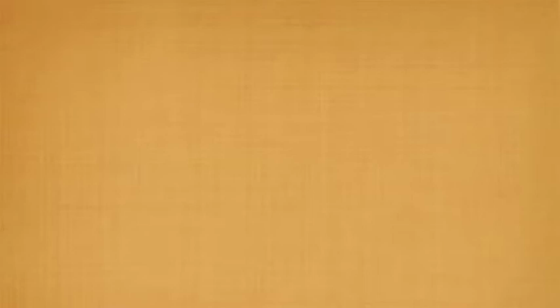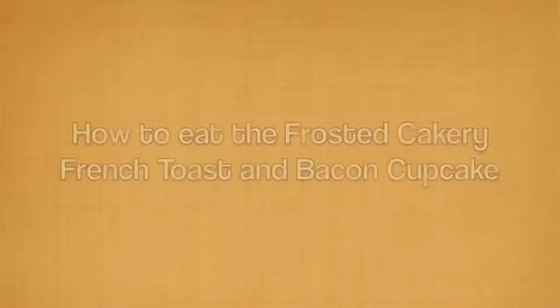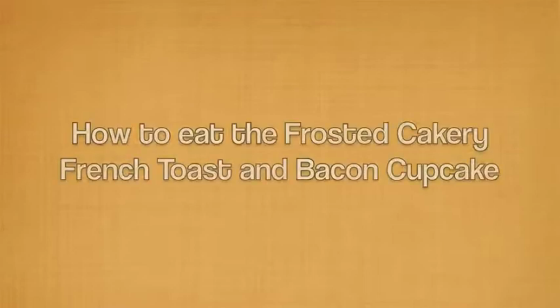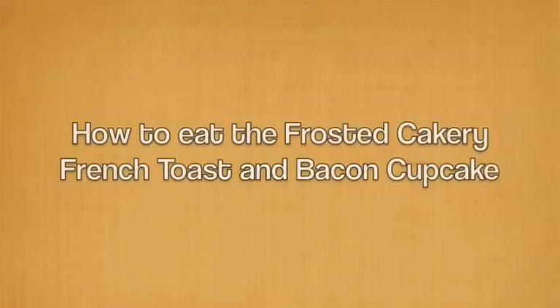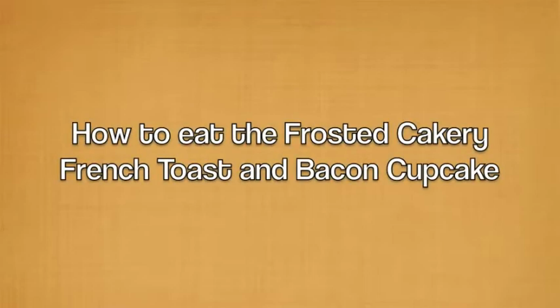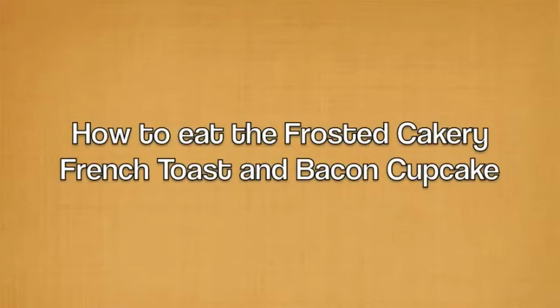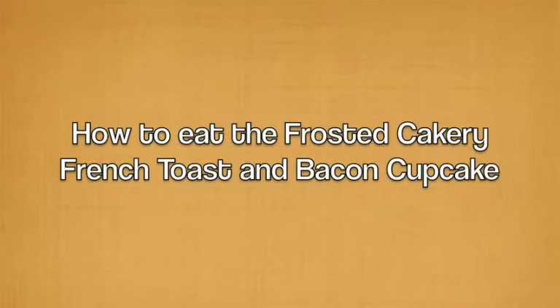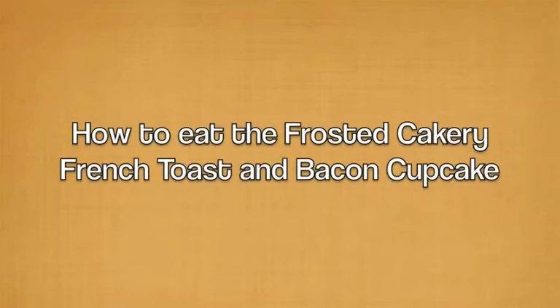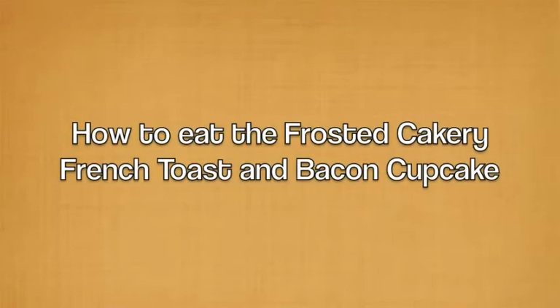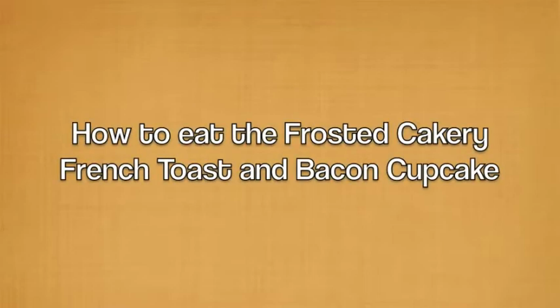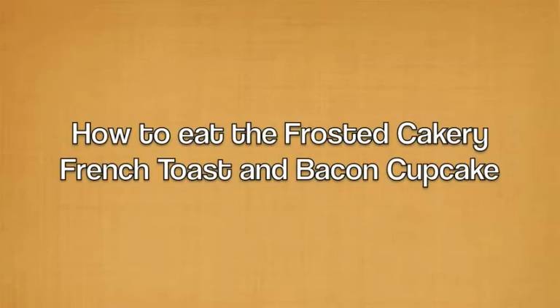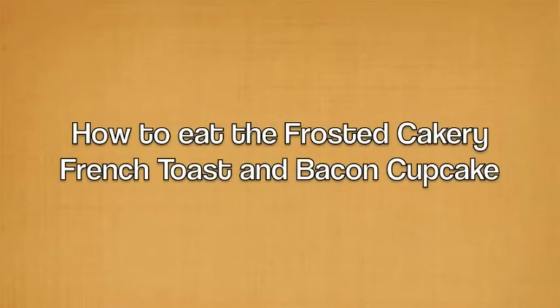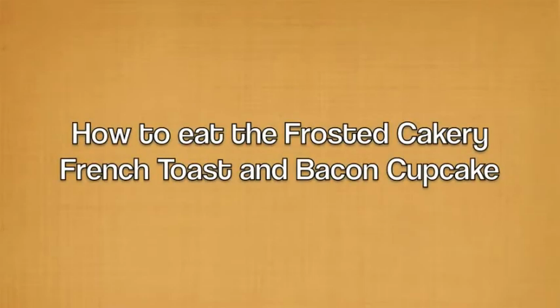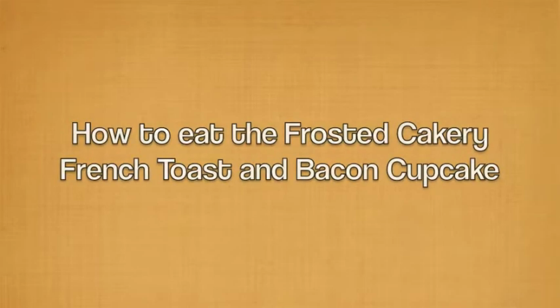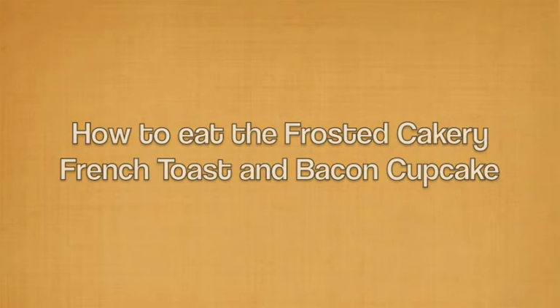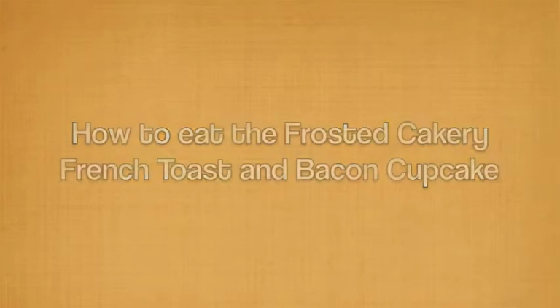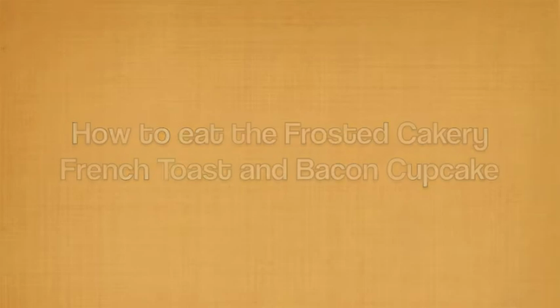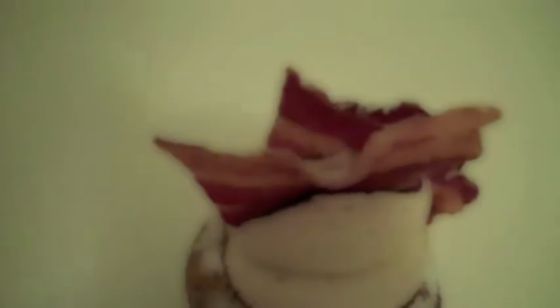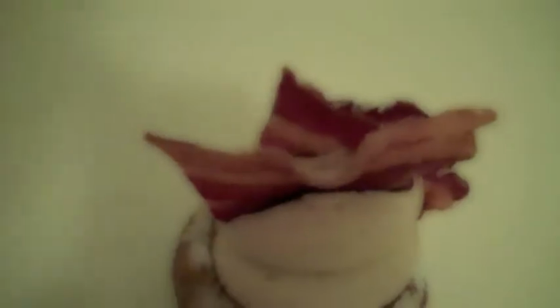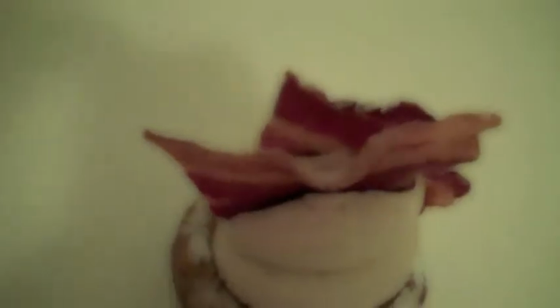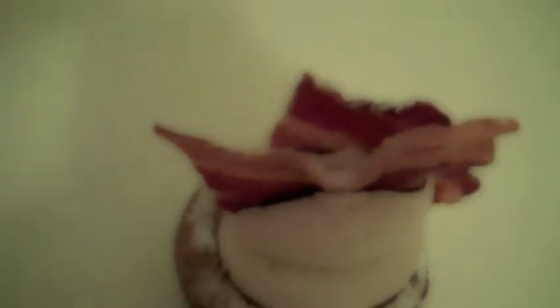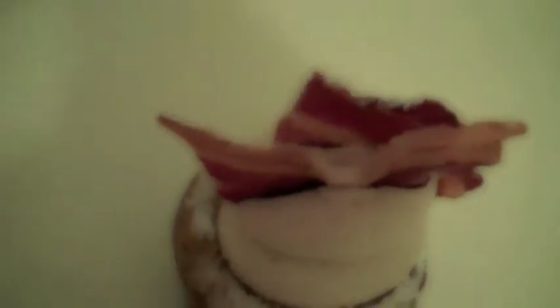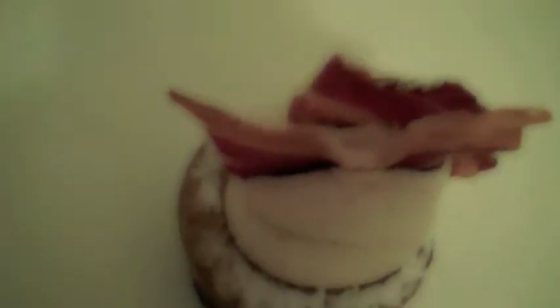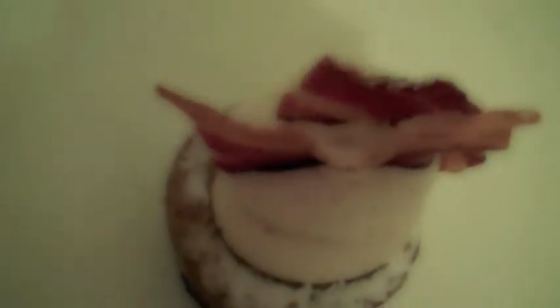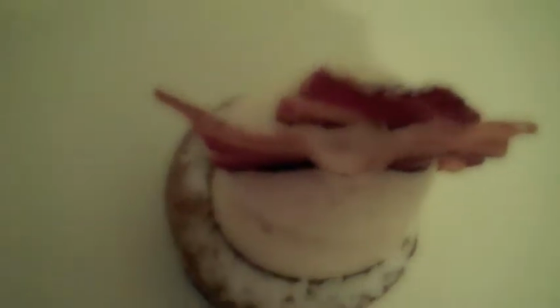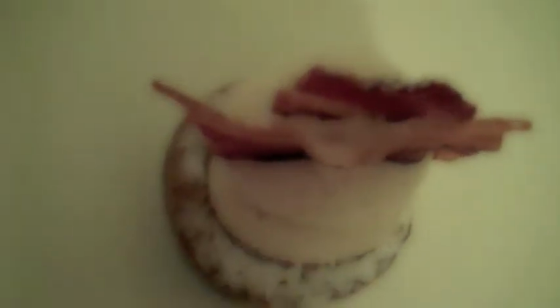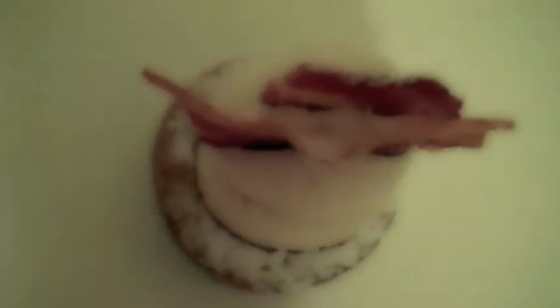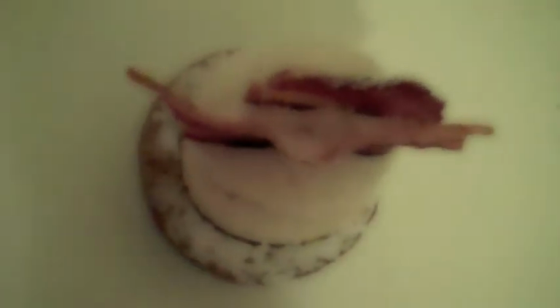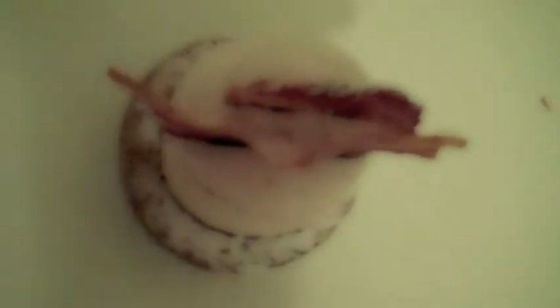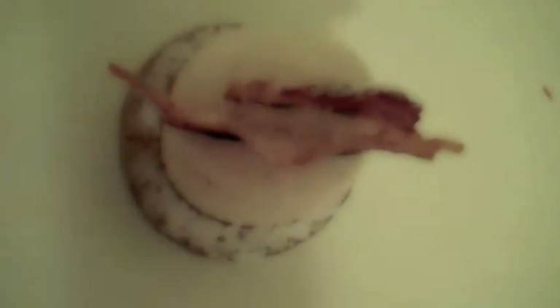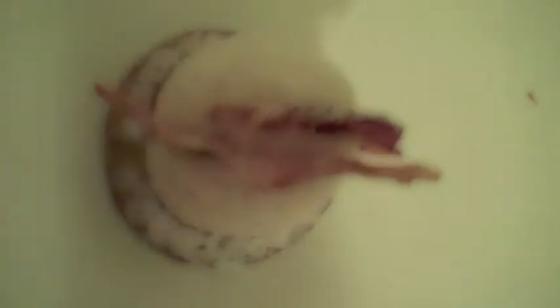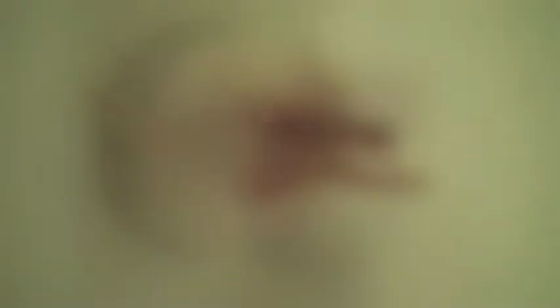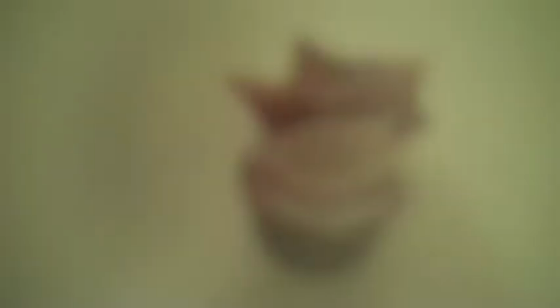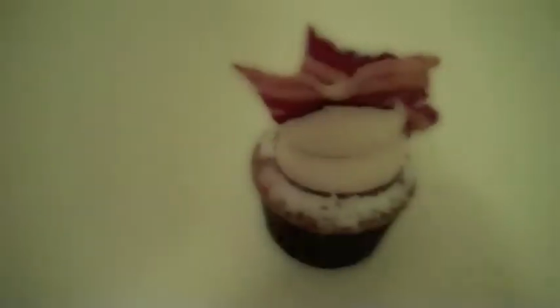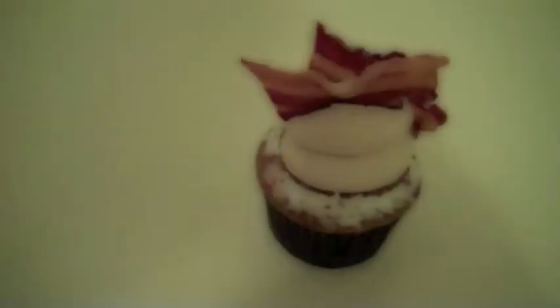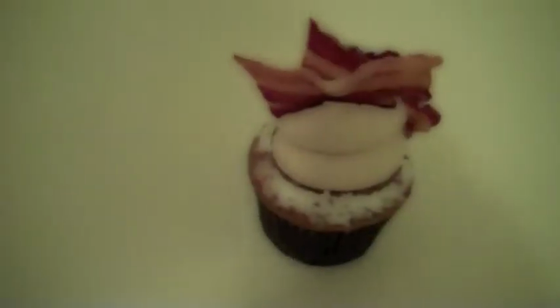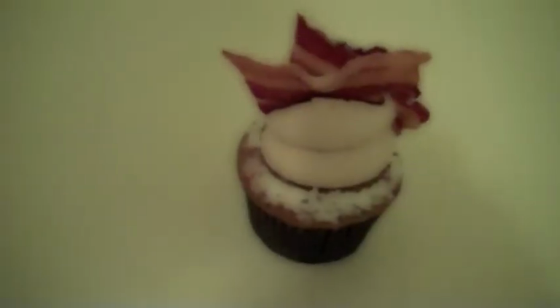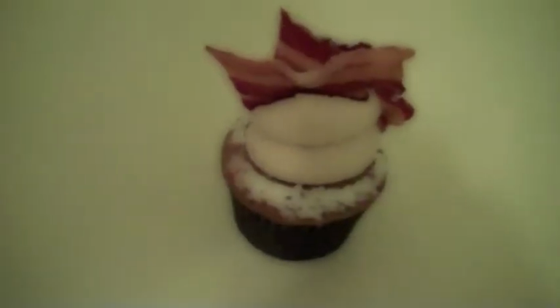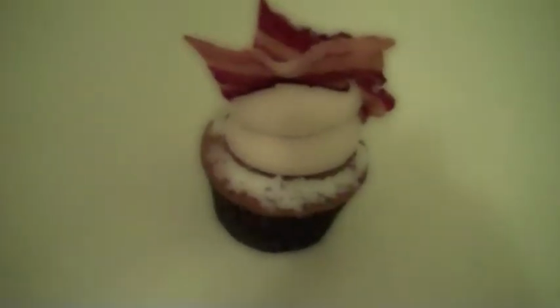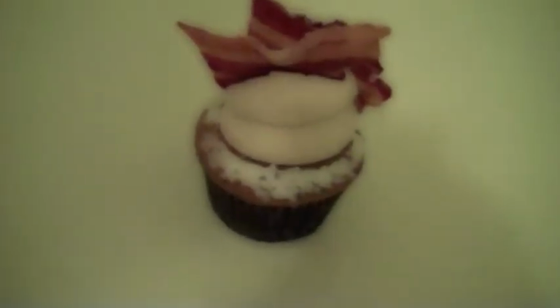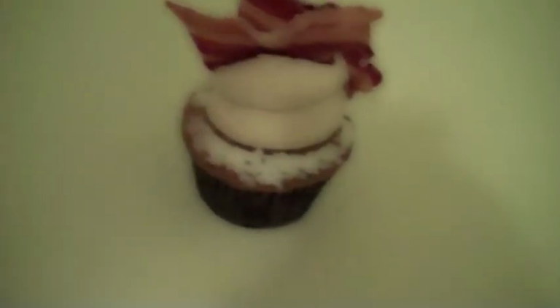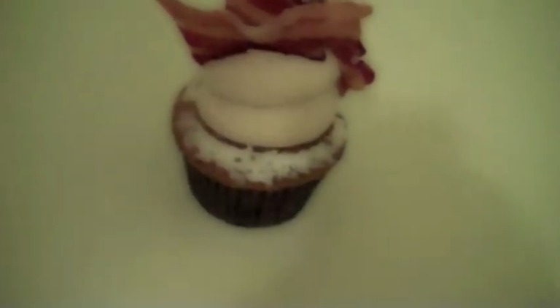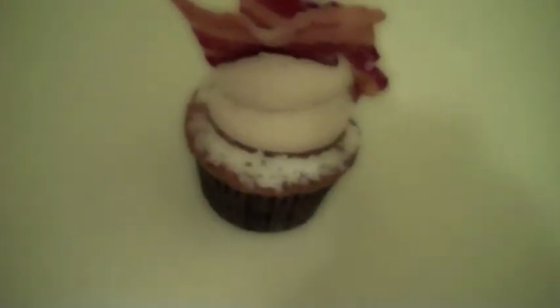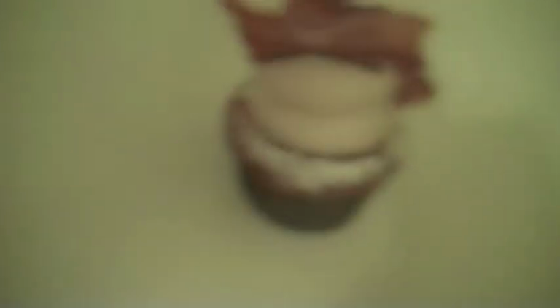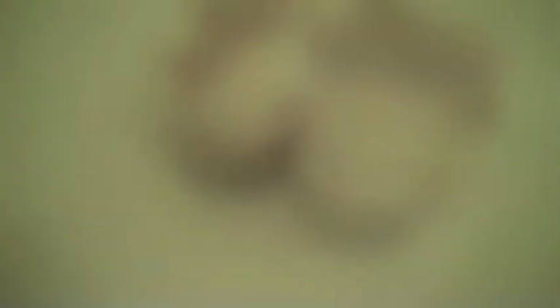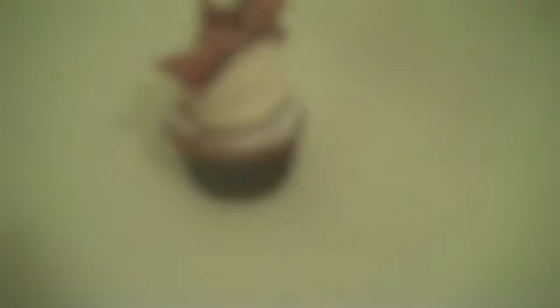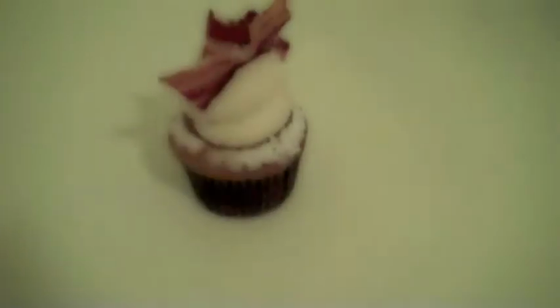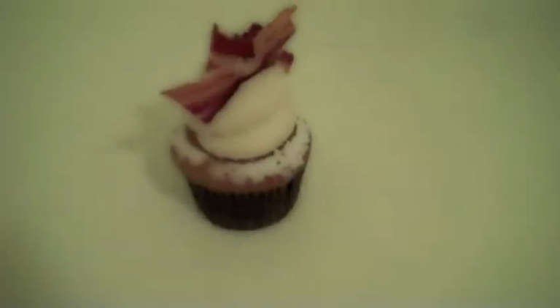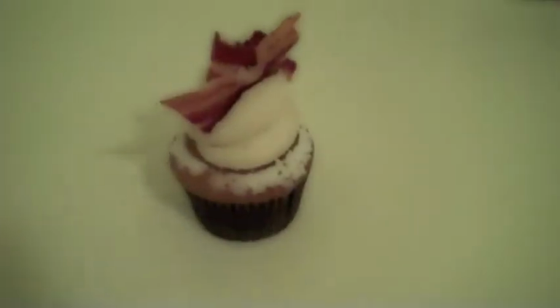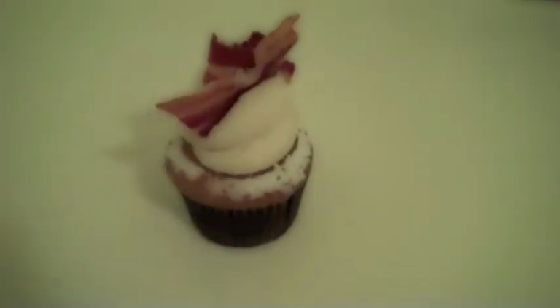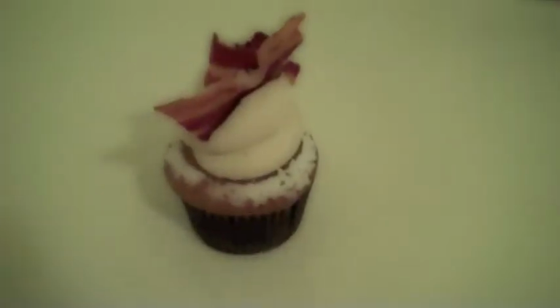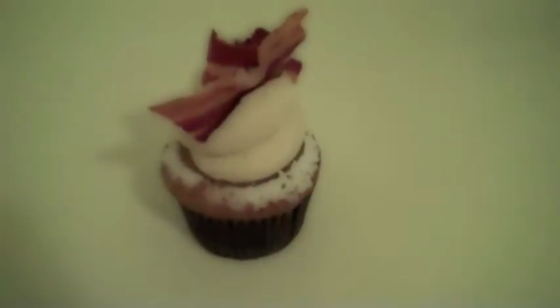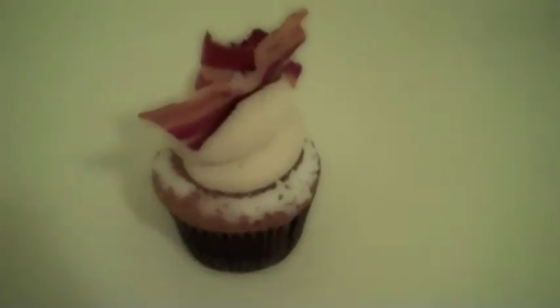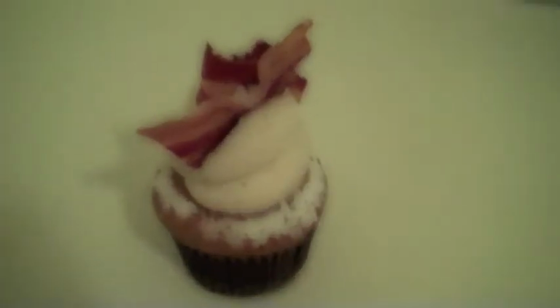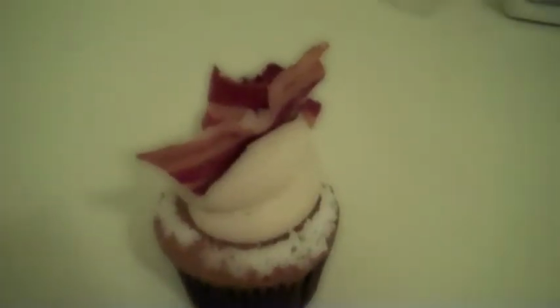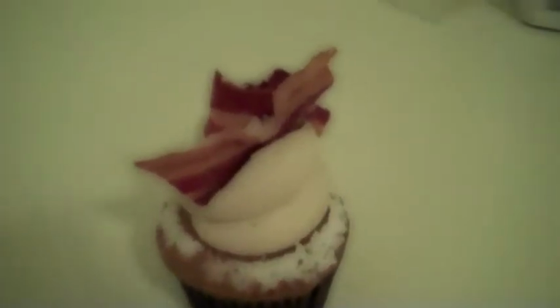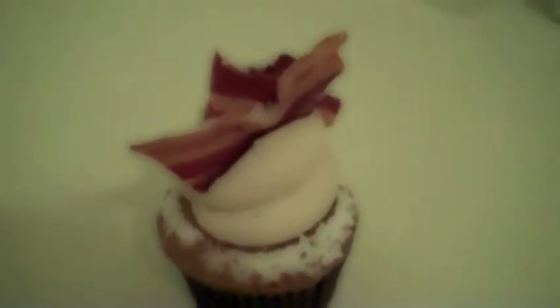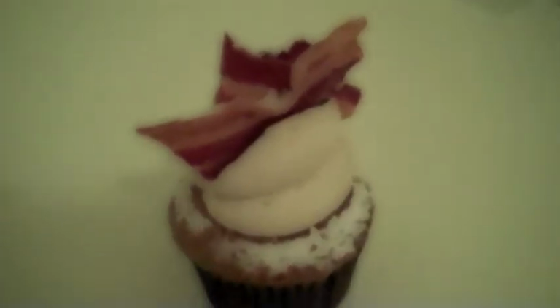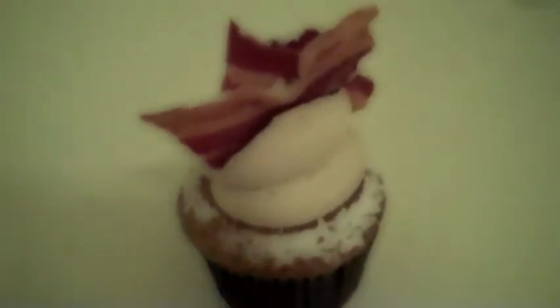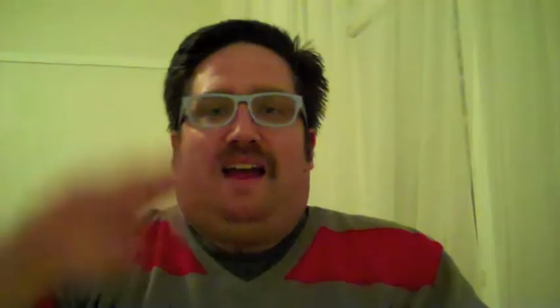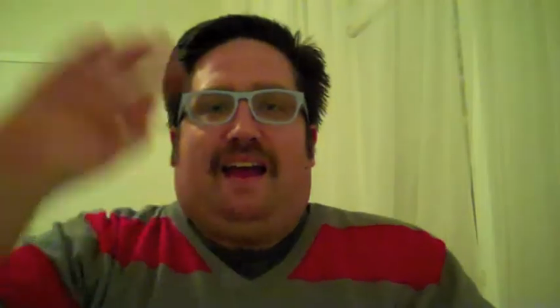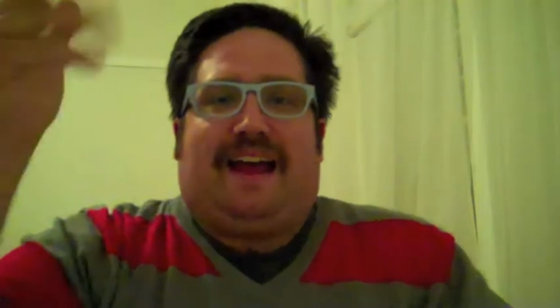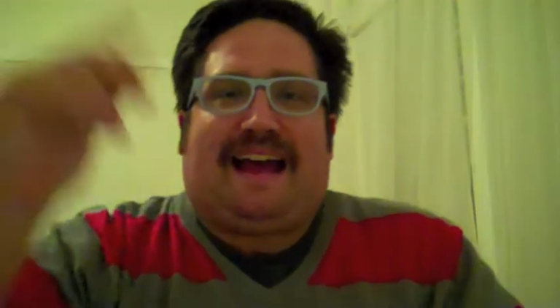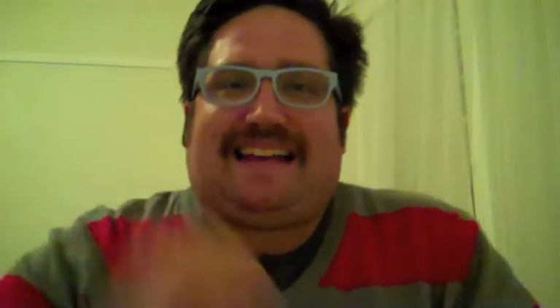Cupcakes, a sweet and tasty cupcake, don't be too hasty. Cupcakes, cupcakes, cupcakes.